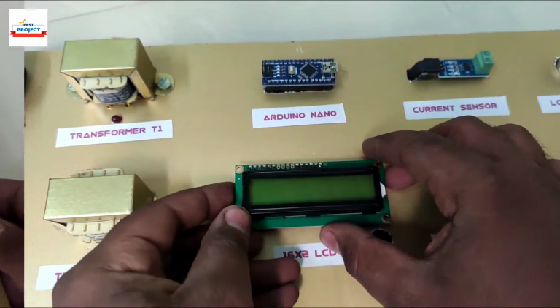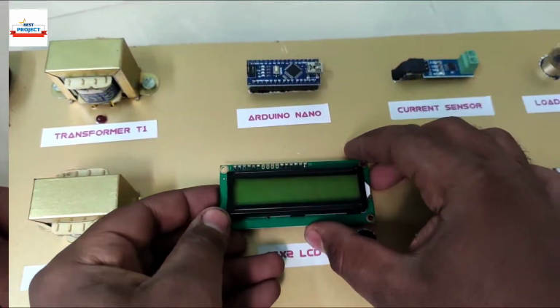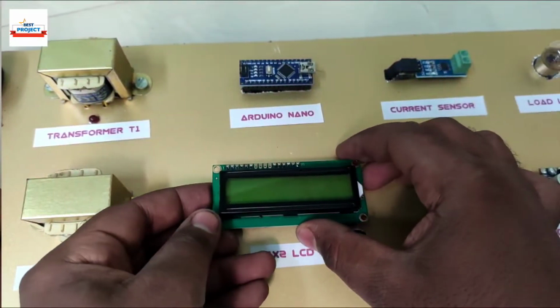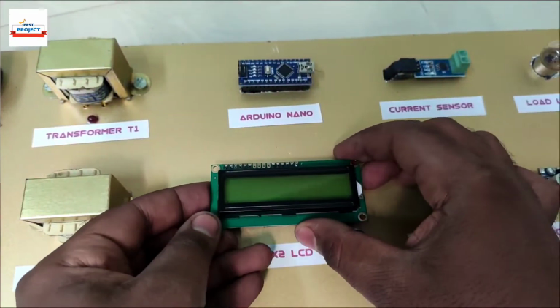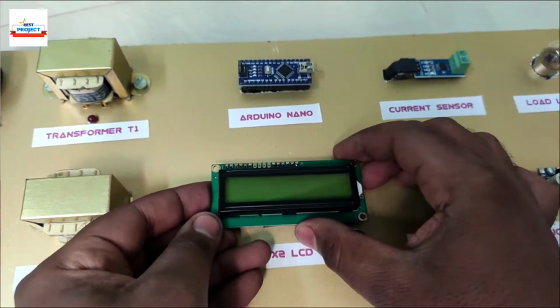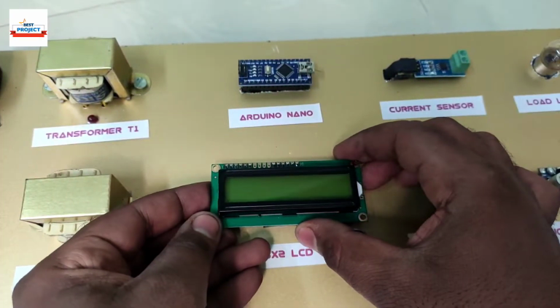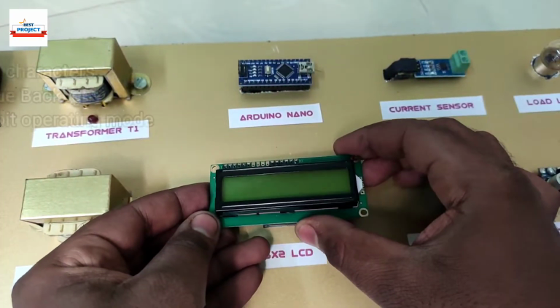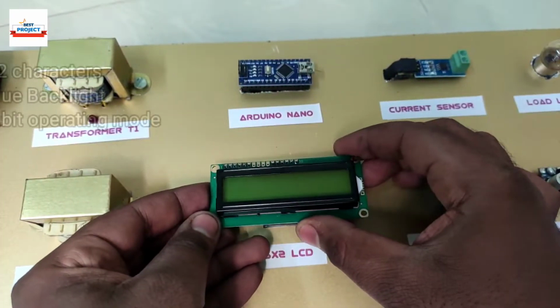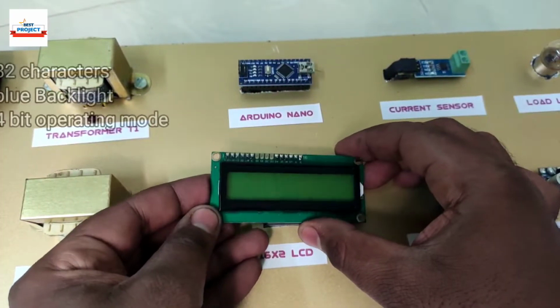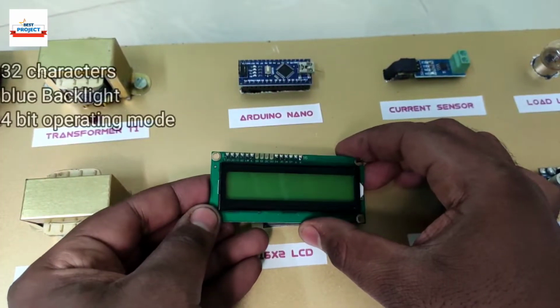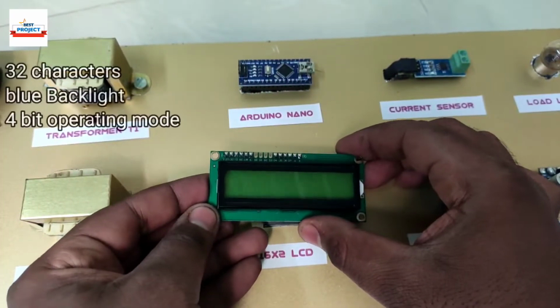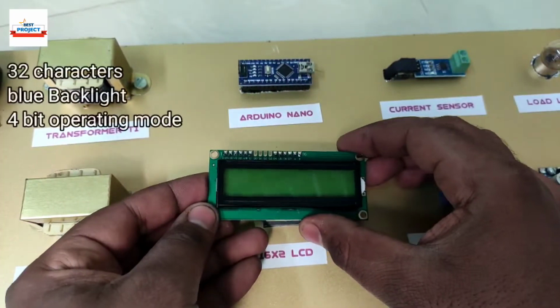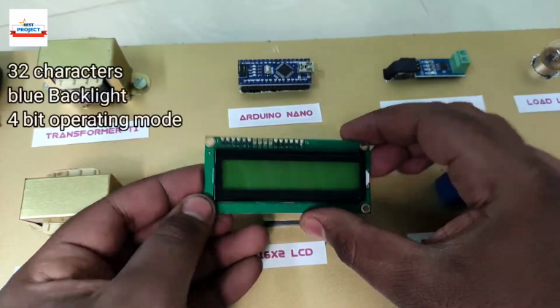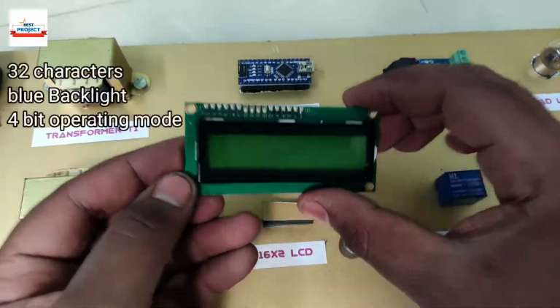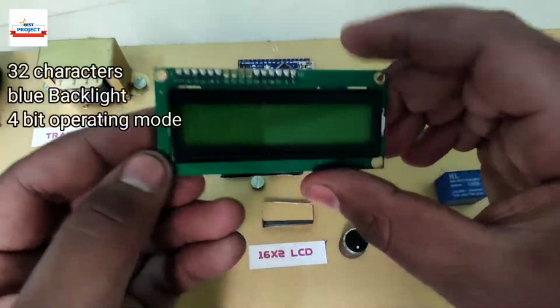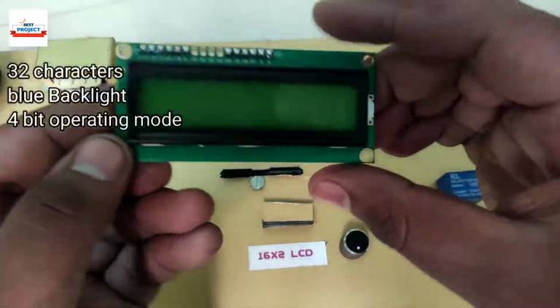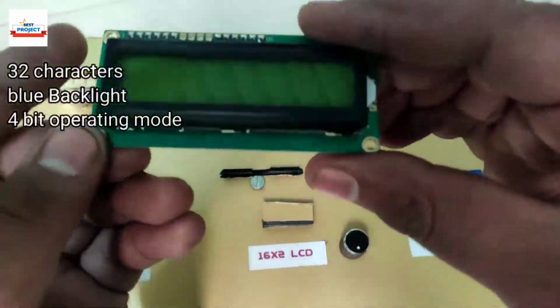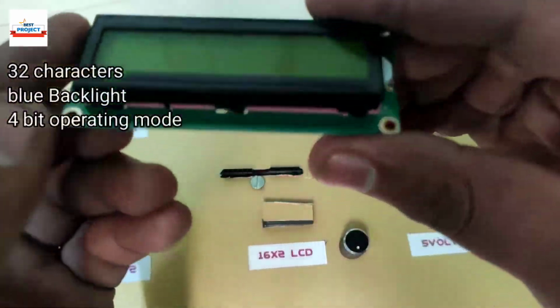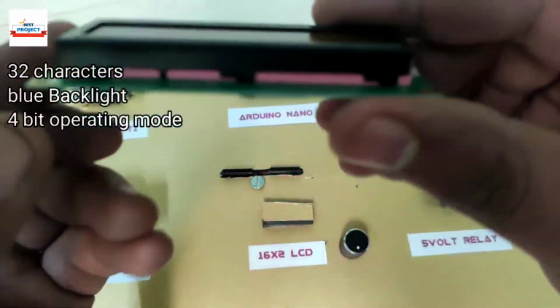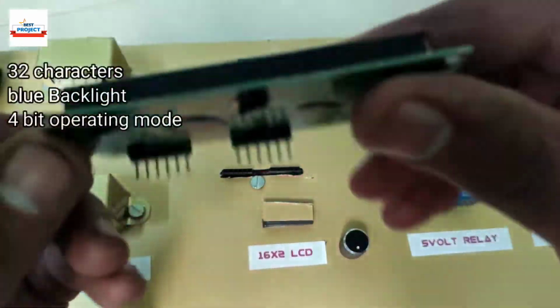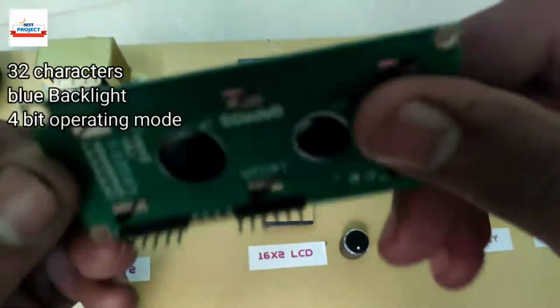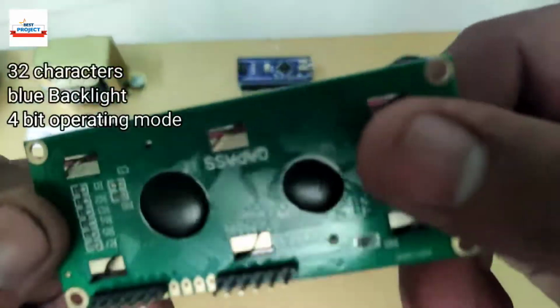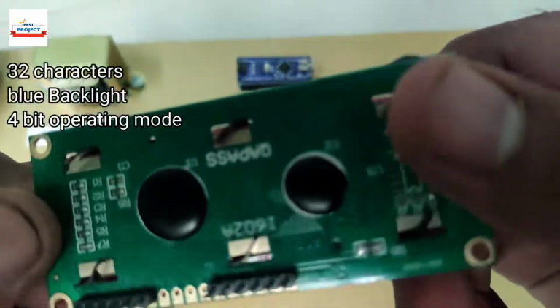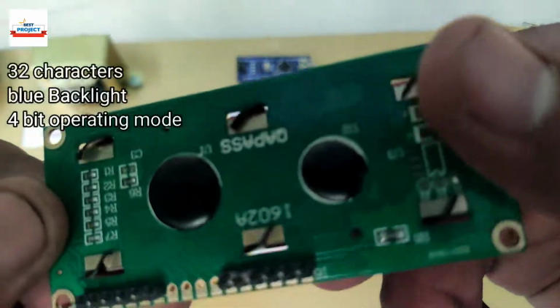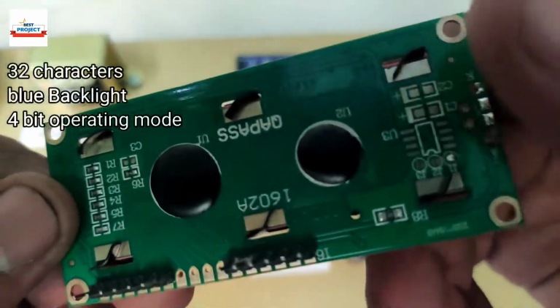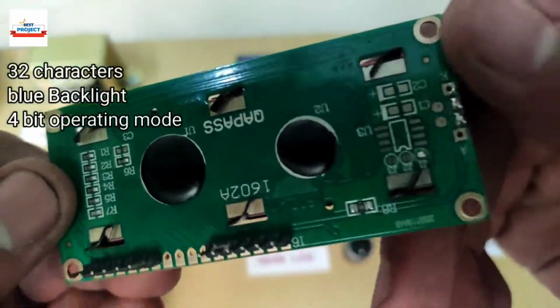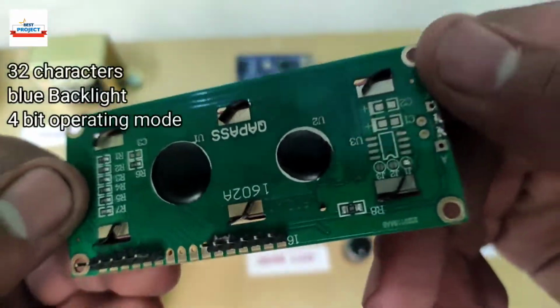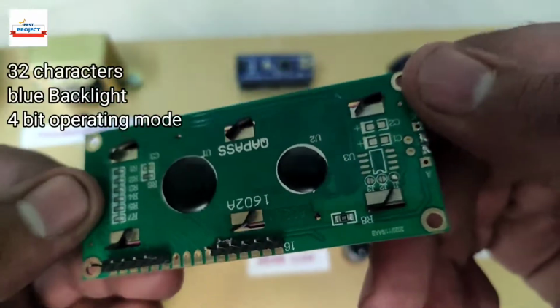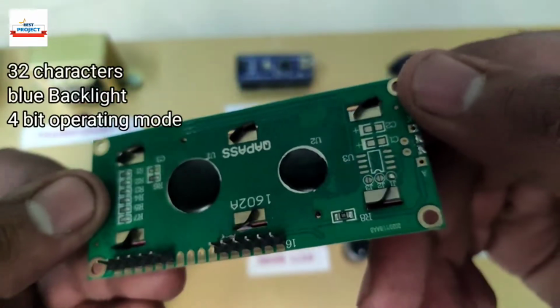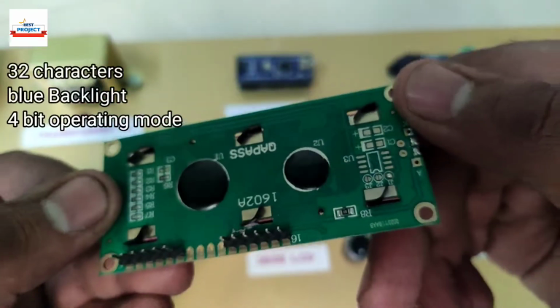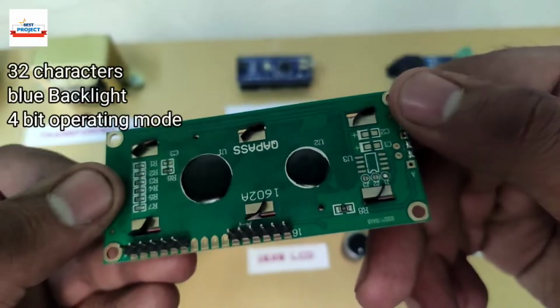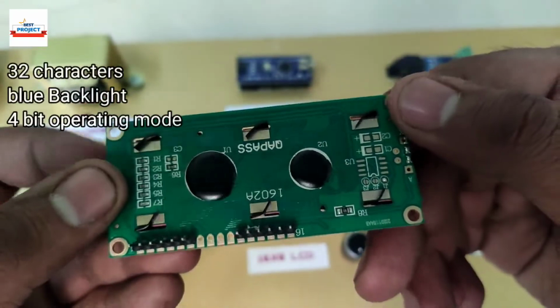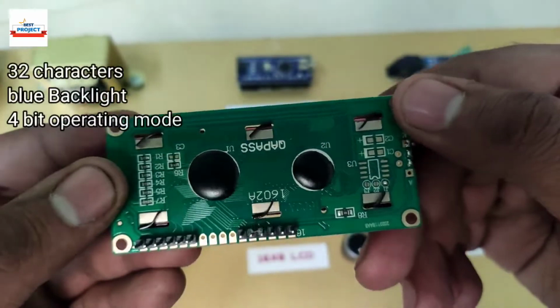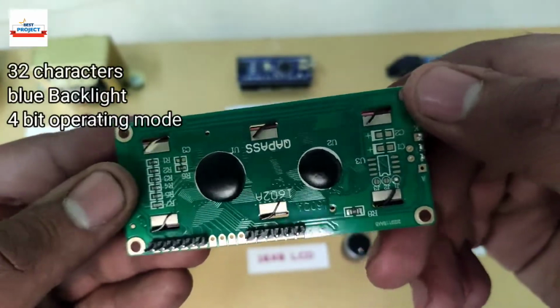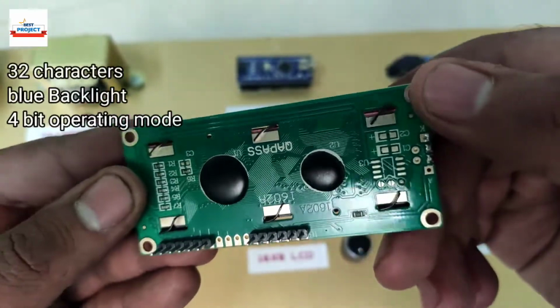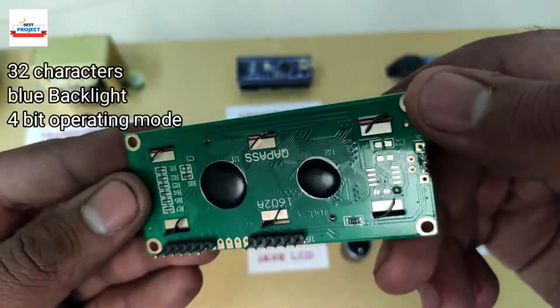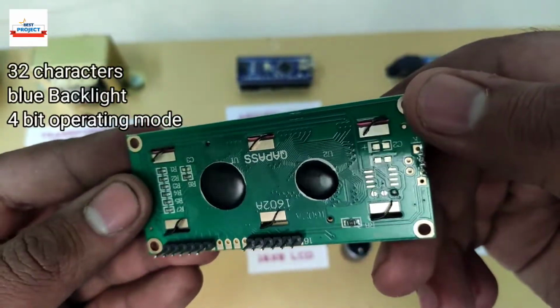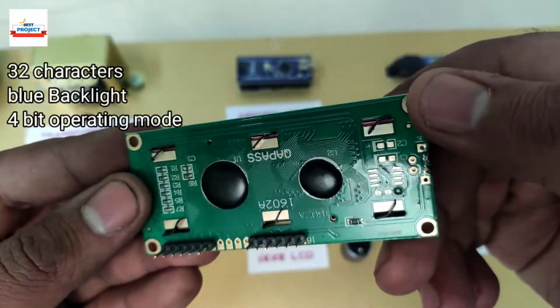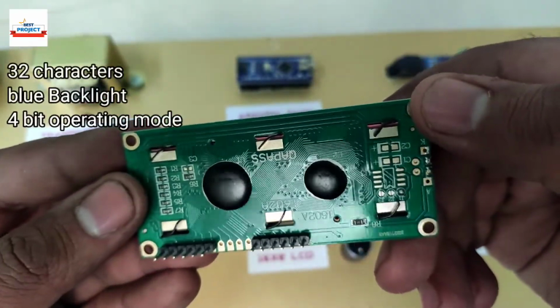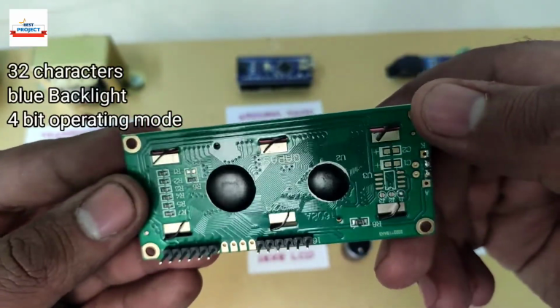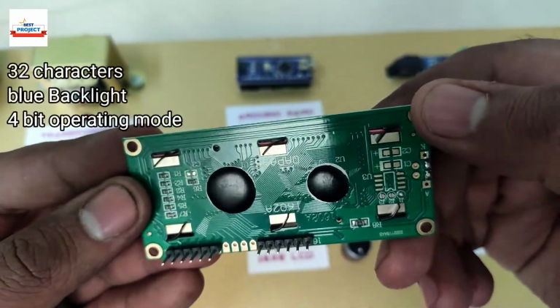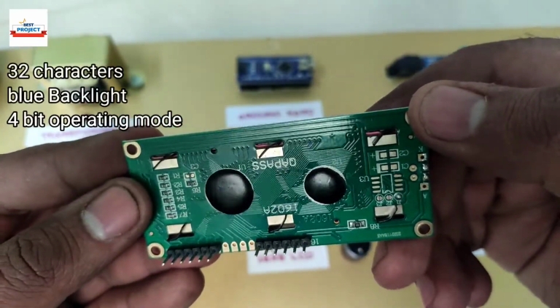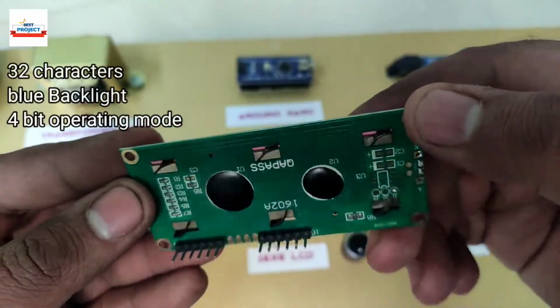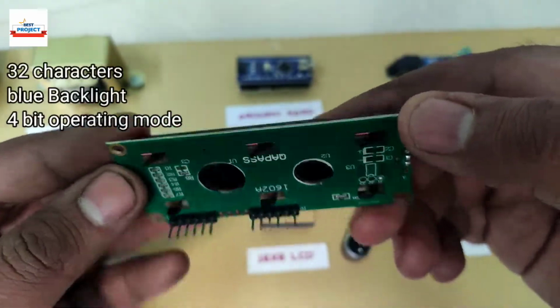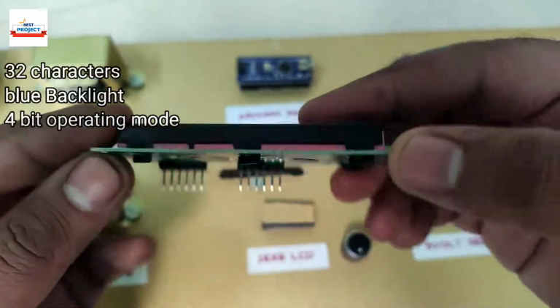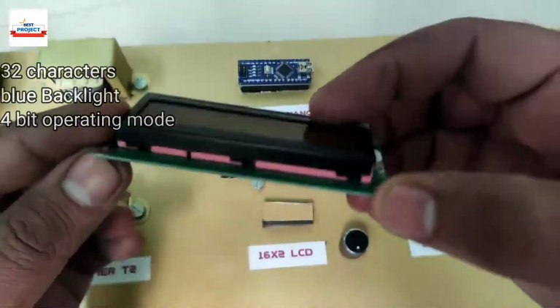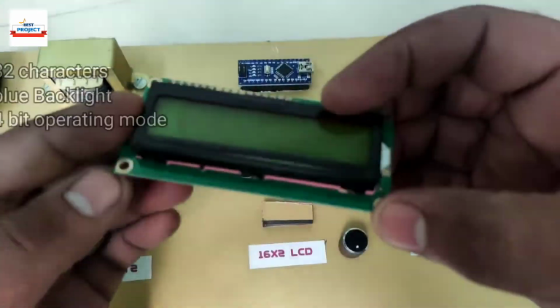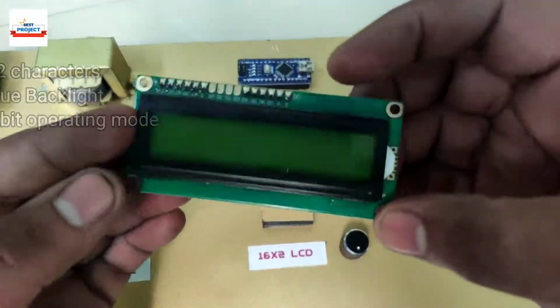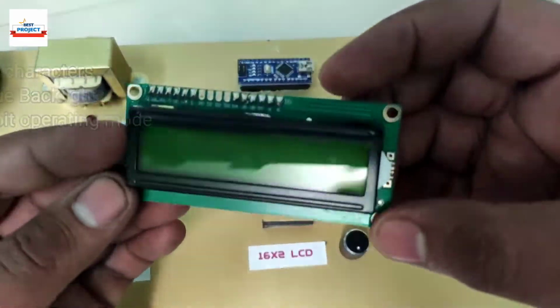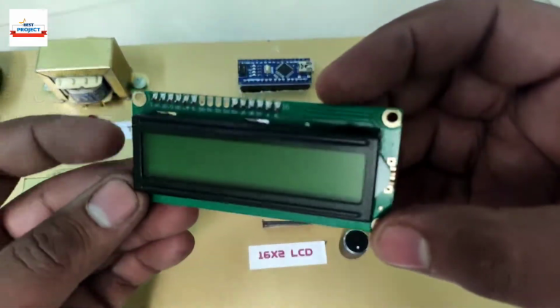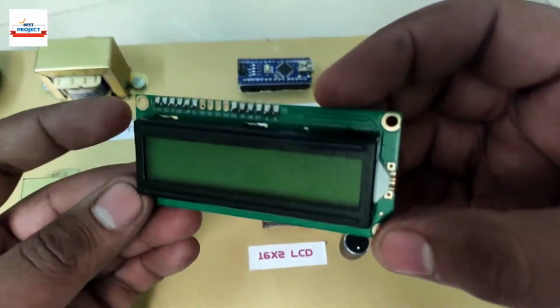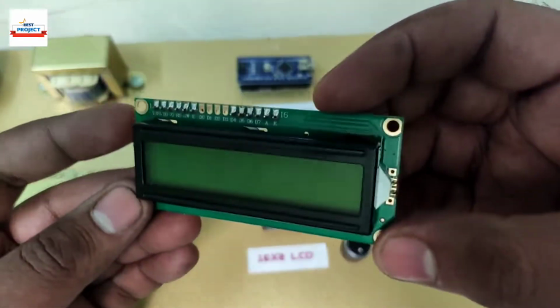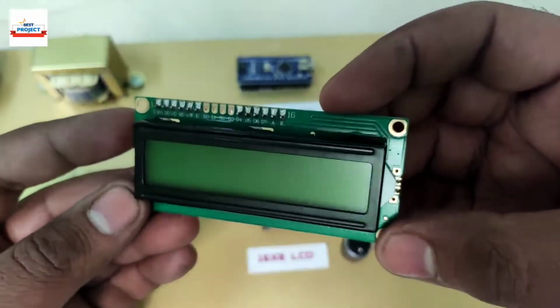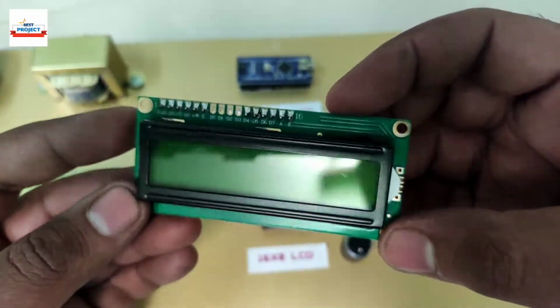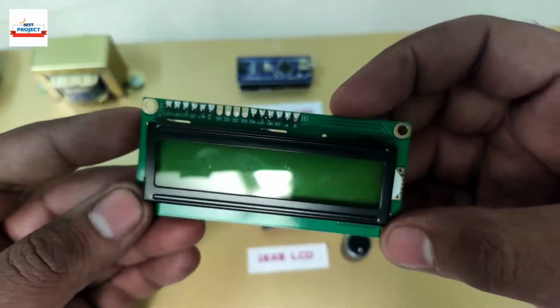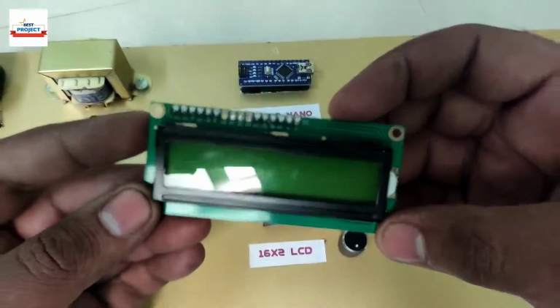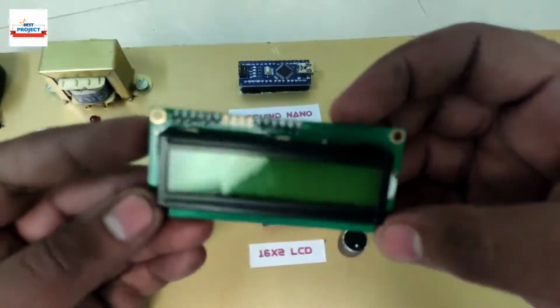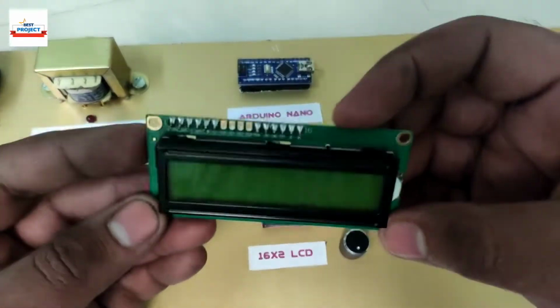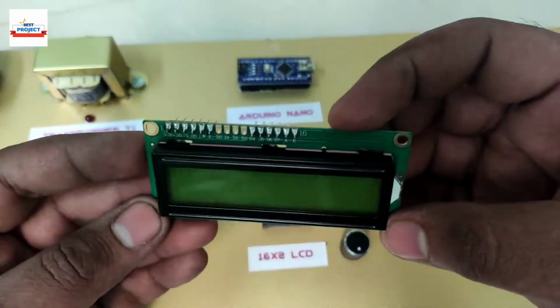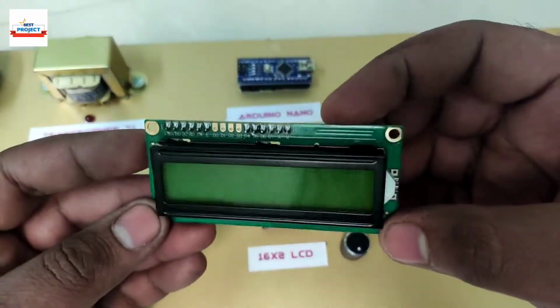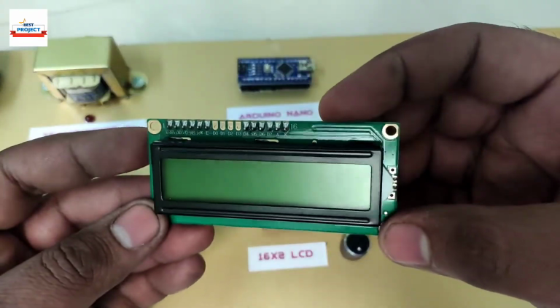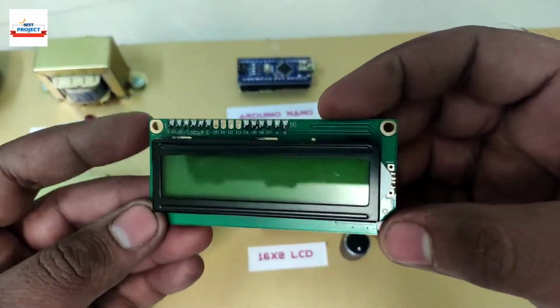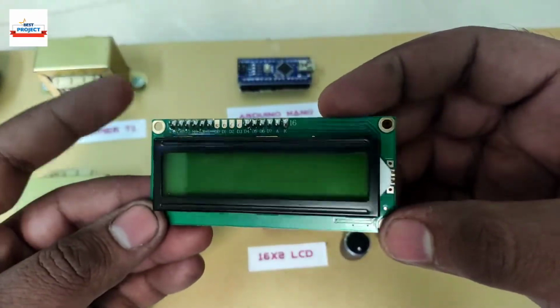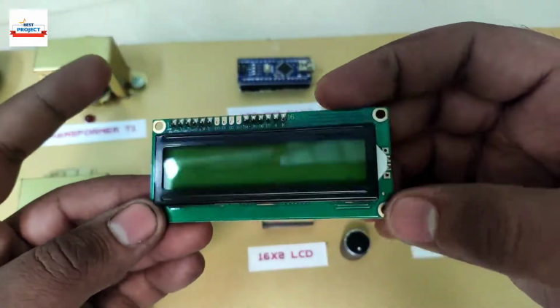The 16x2 LCD is used to display the load current in milliamps and also shows the on/off status of both transformers.